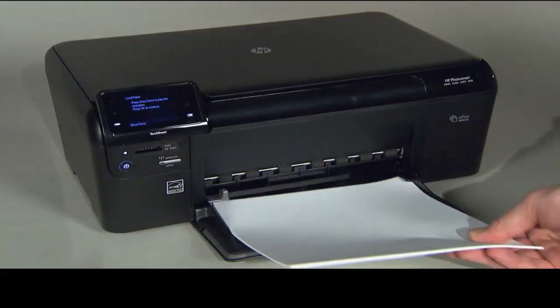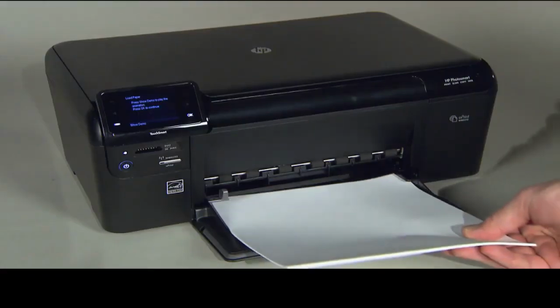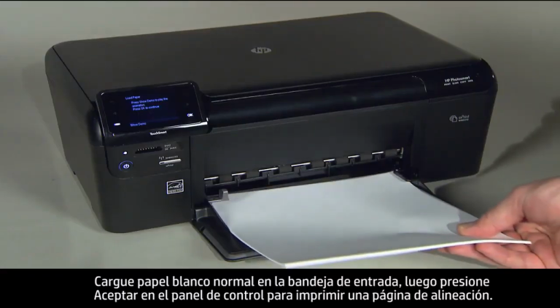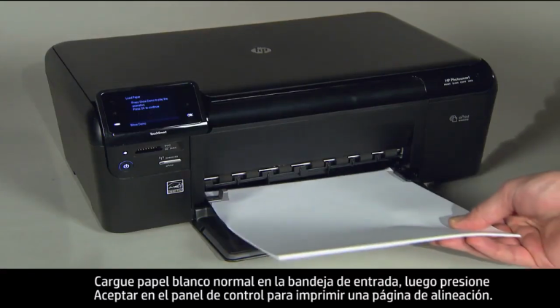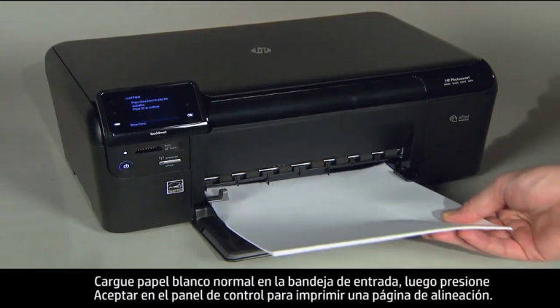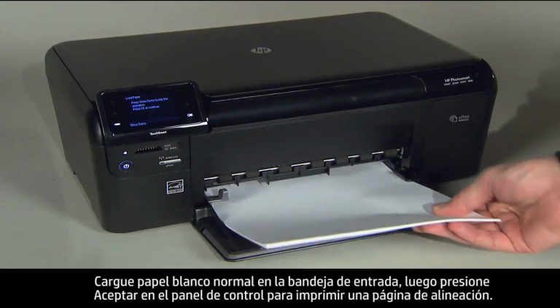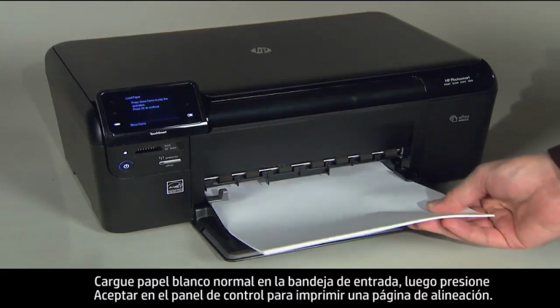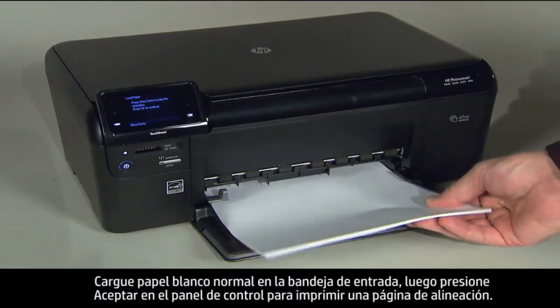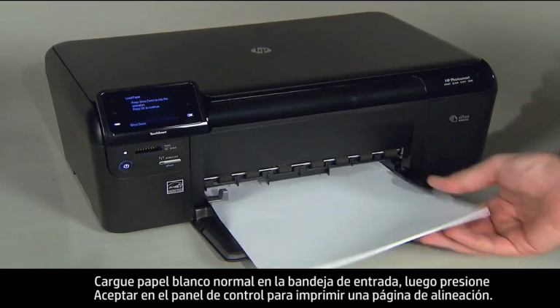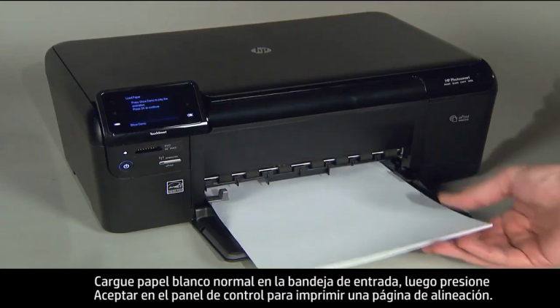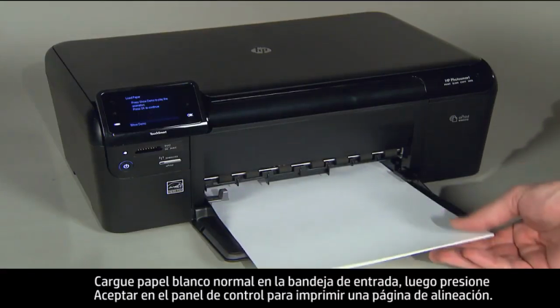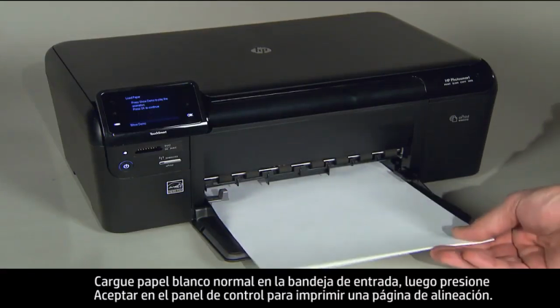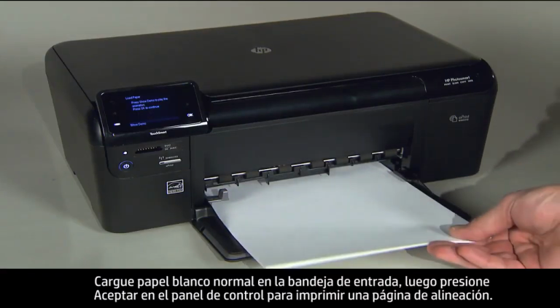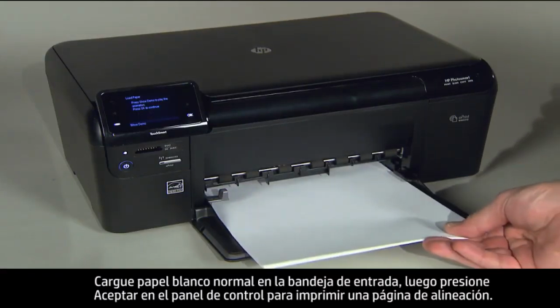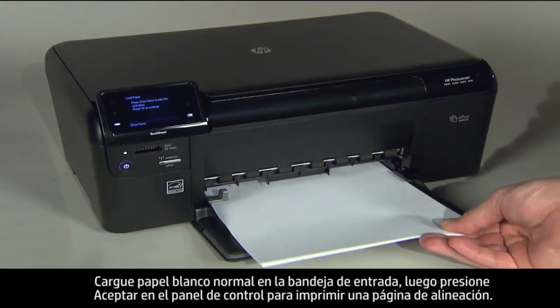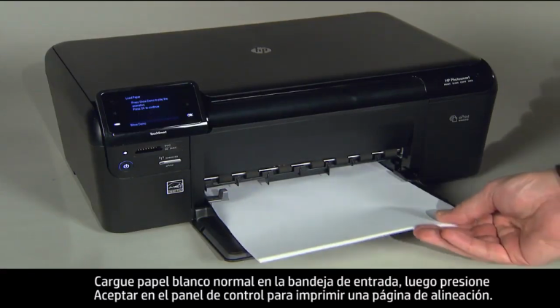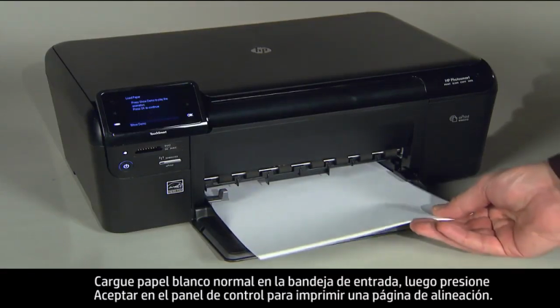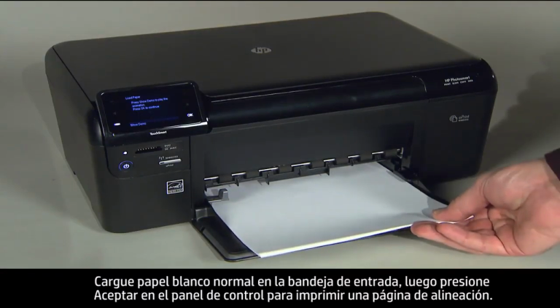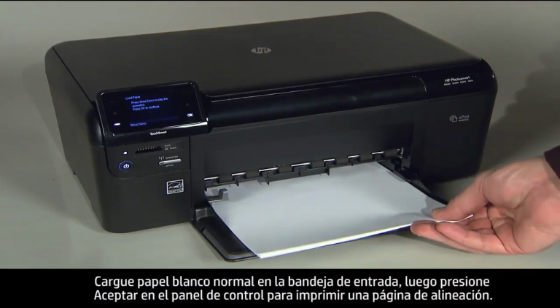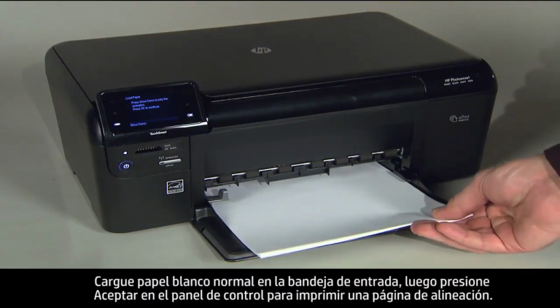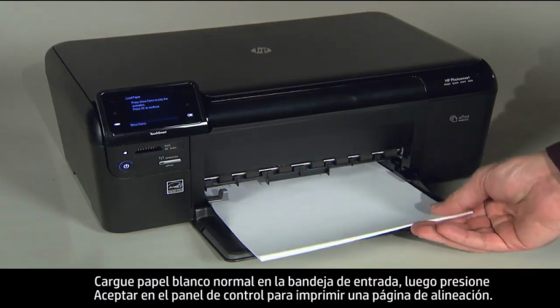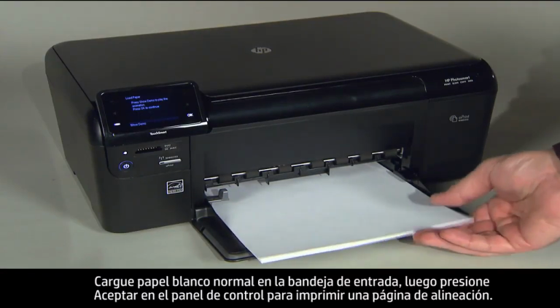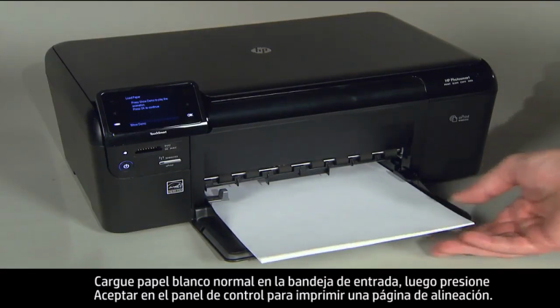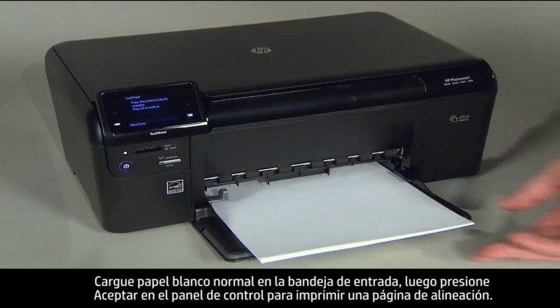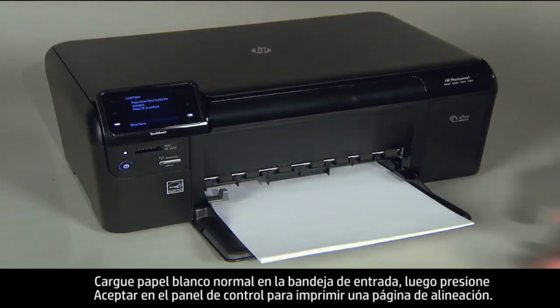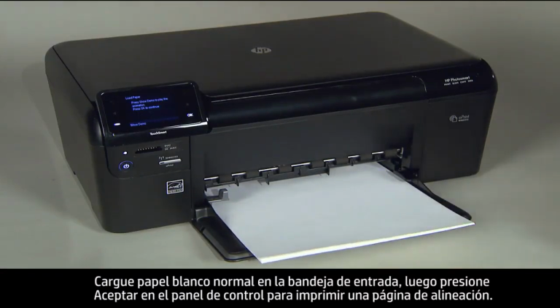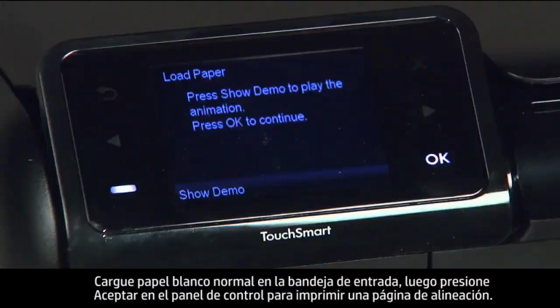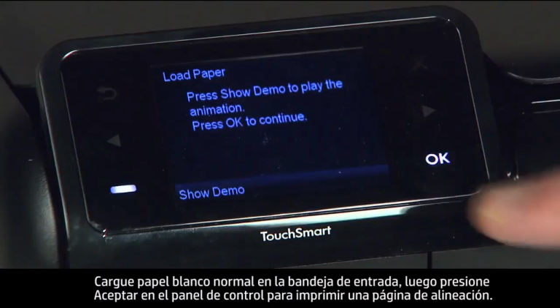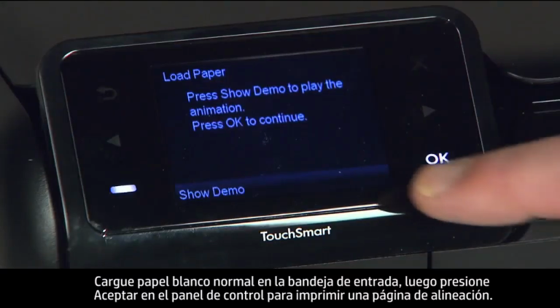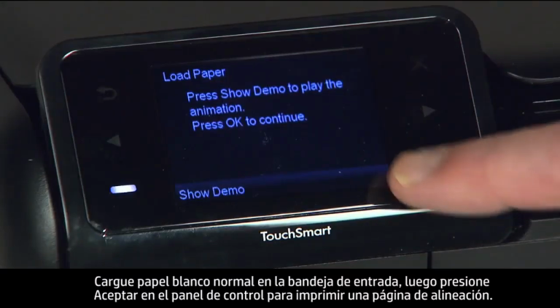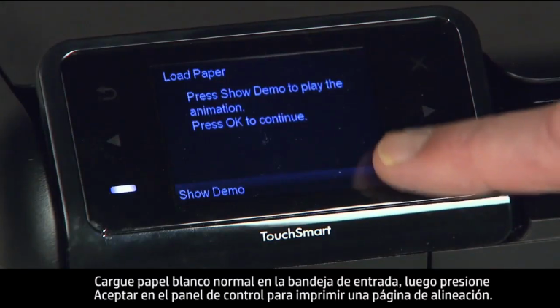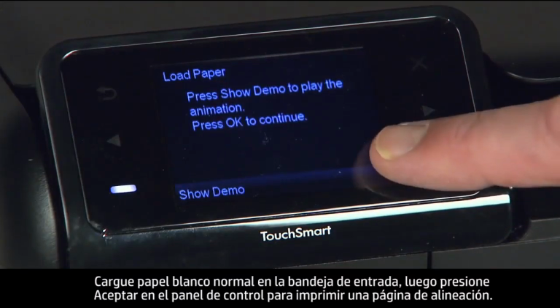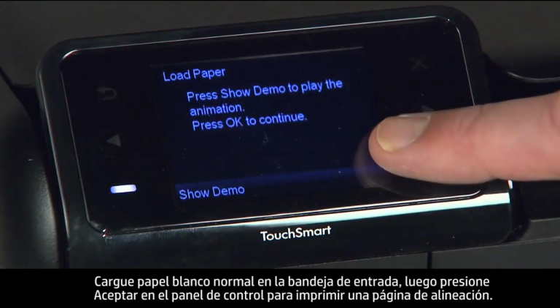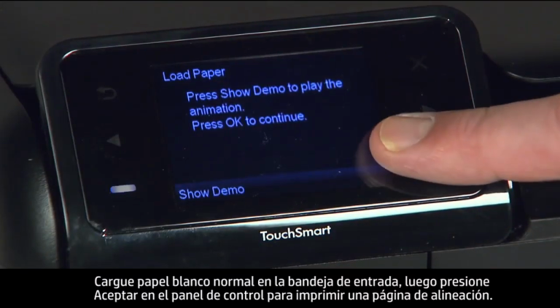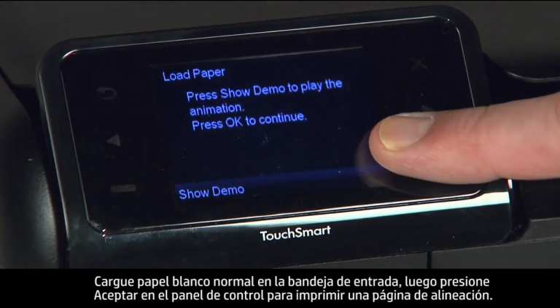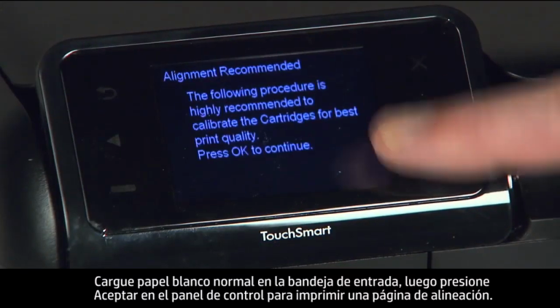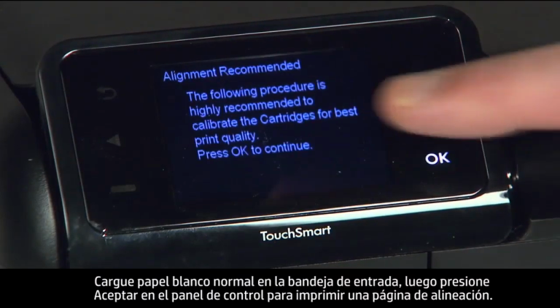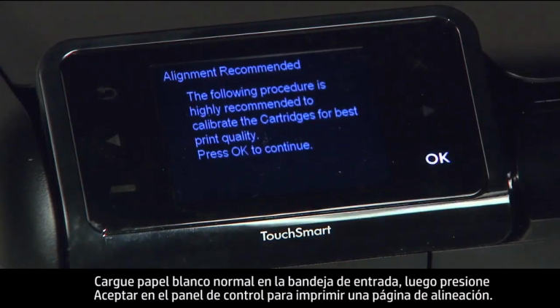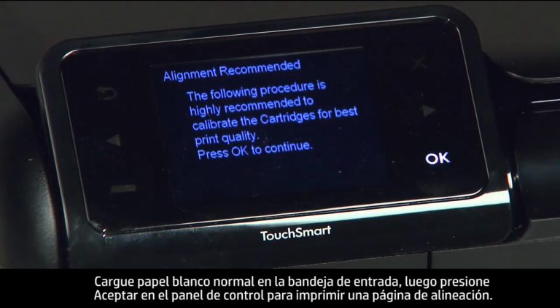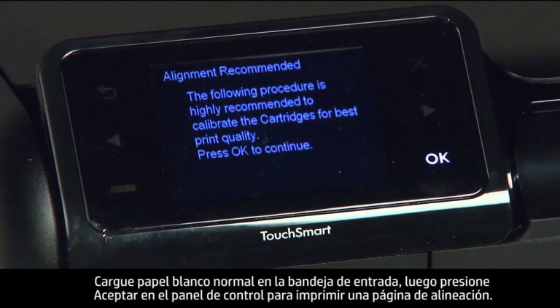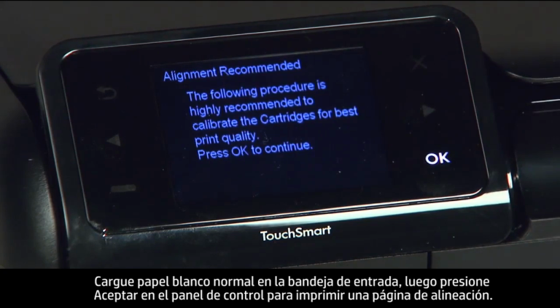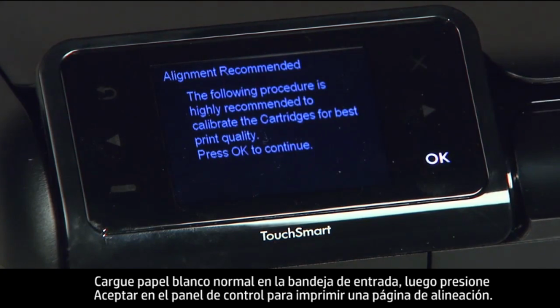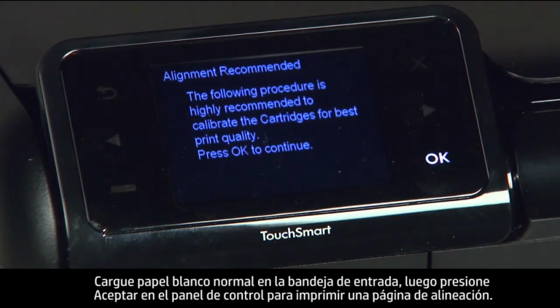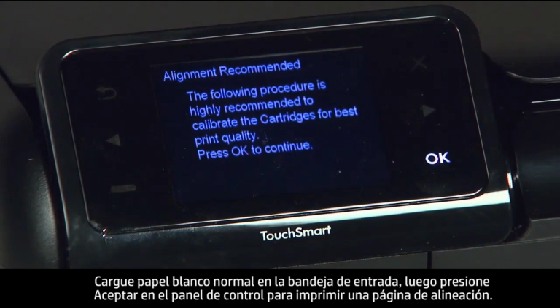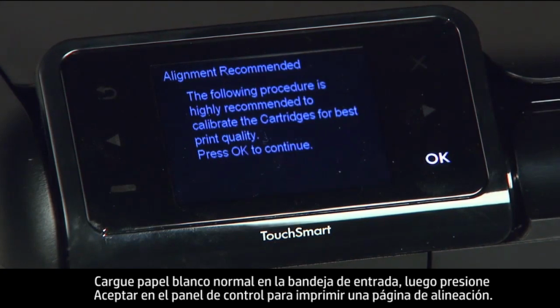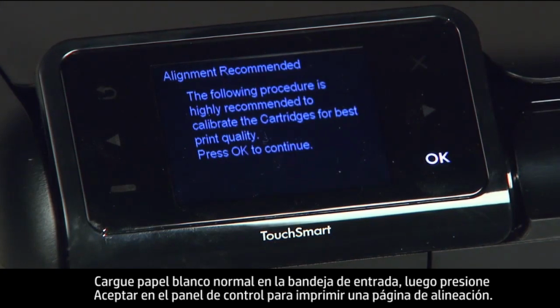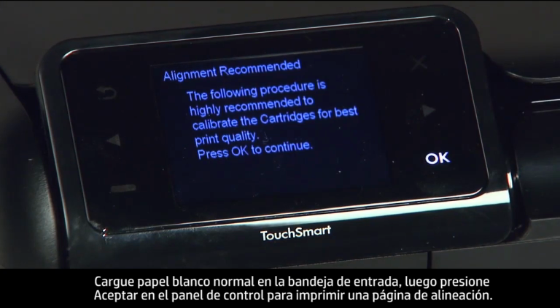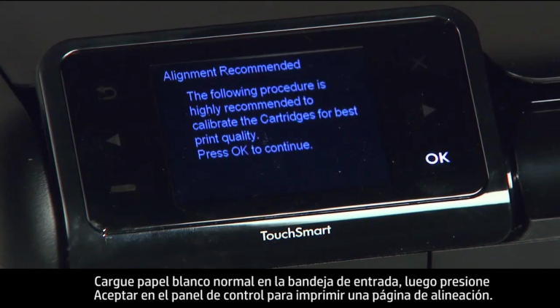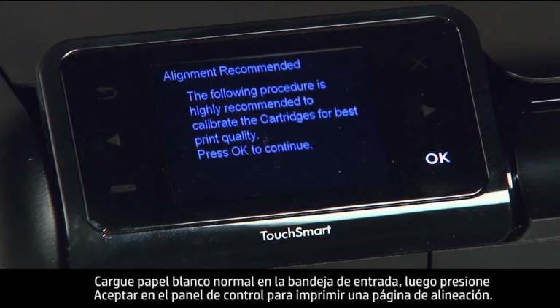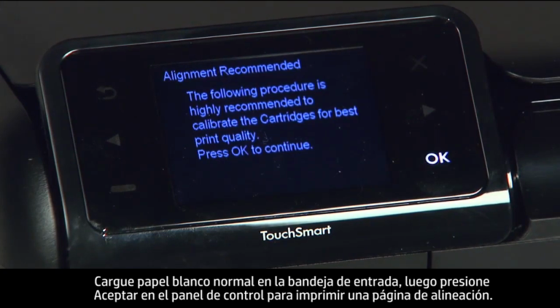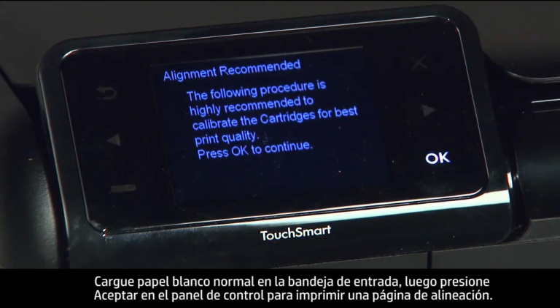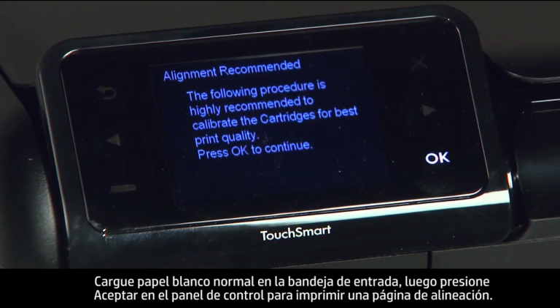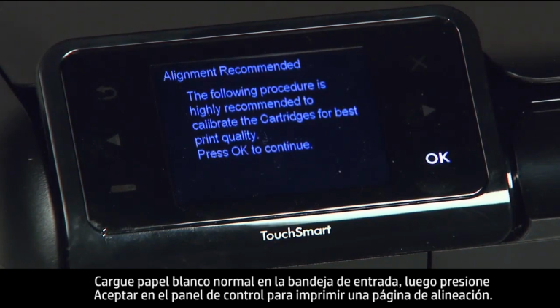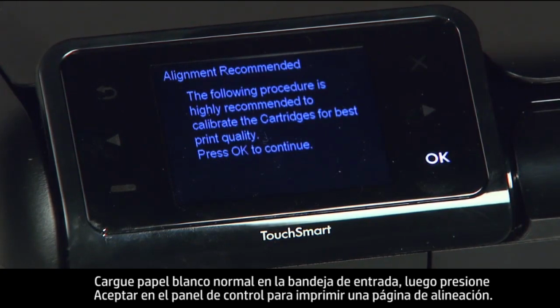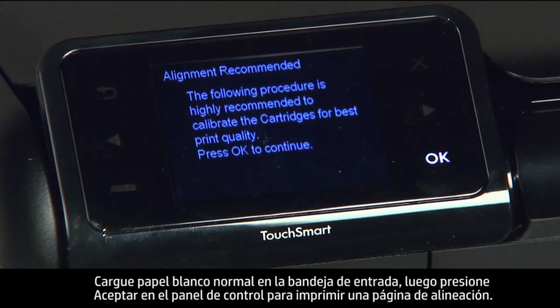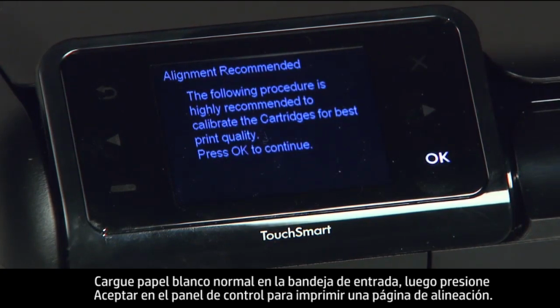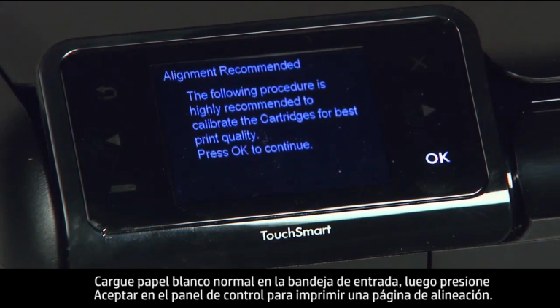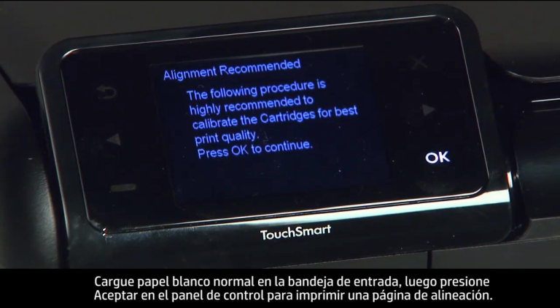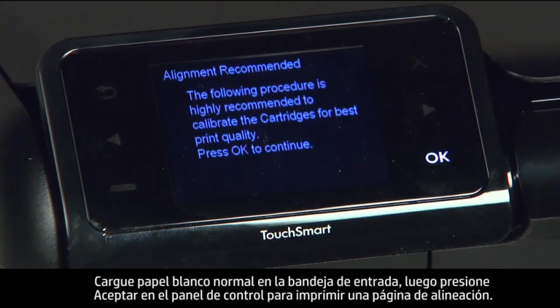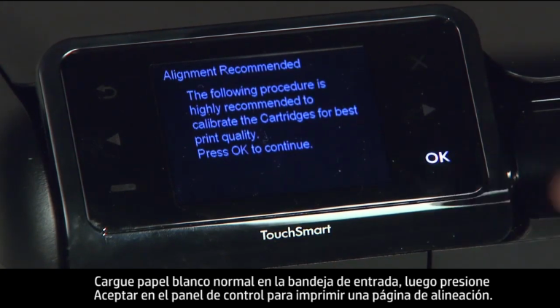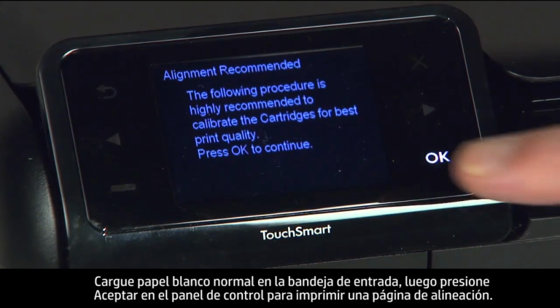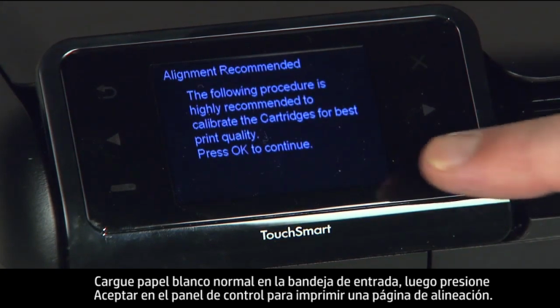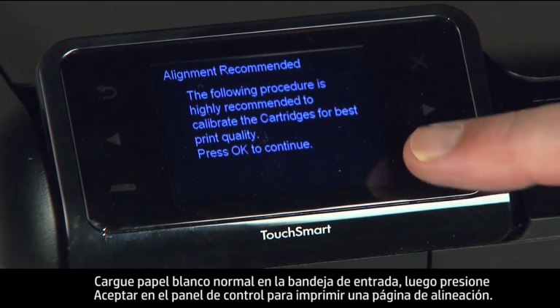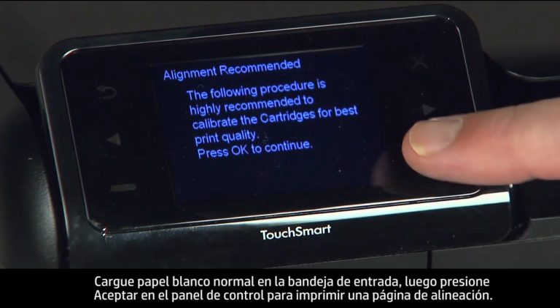Load plain white paper in the input tray, then press OK on the control panel to print an alignment page.